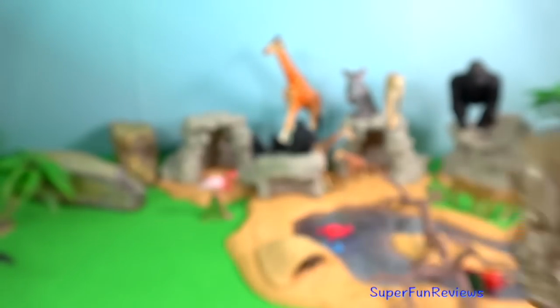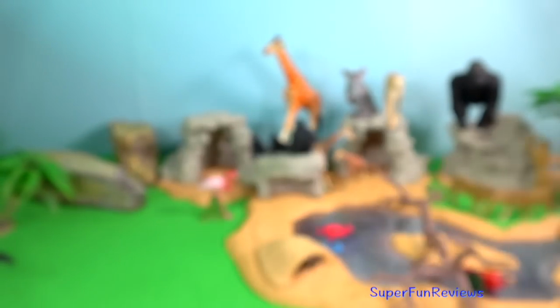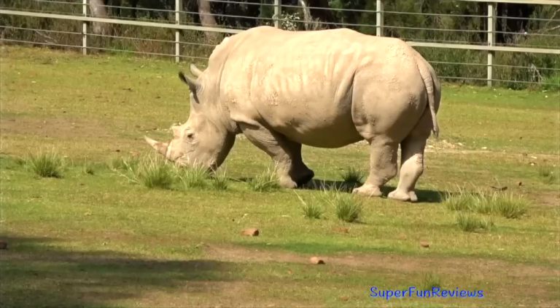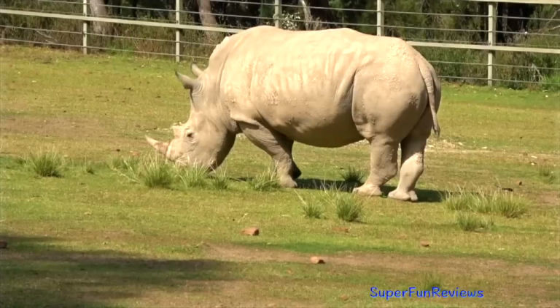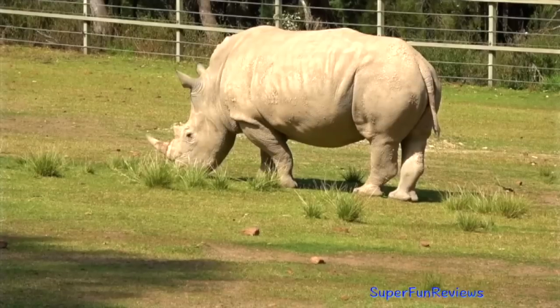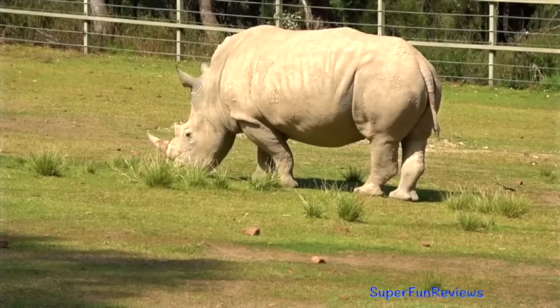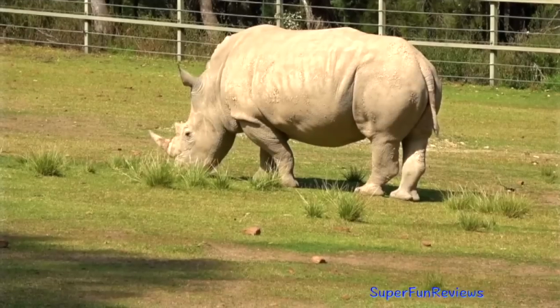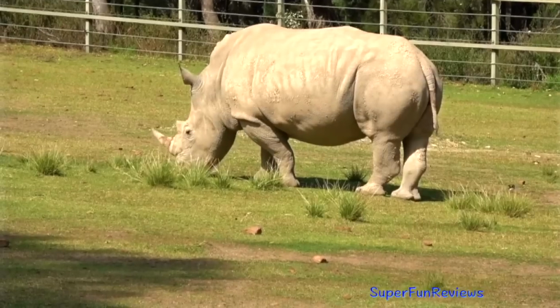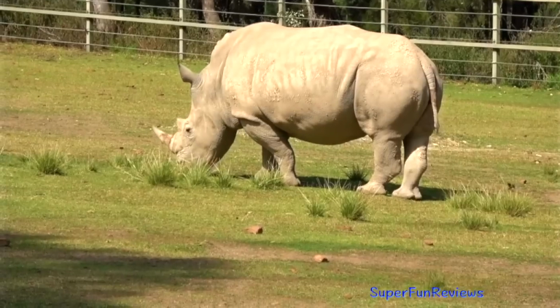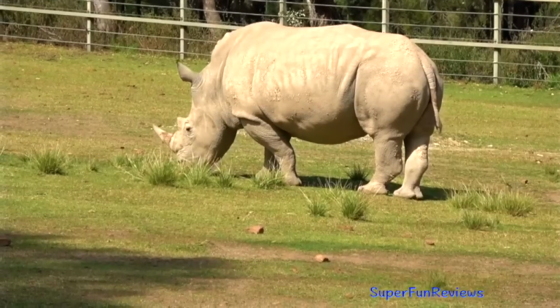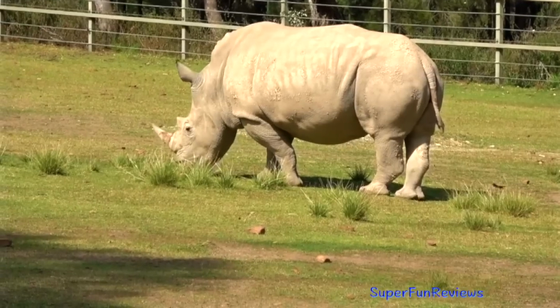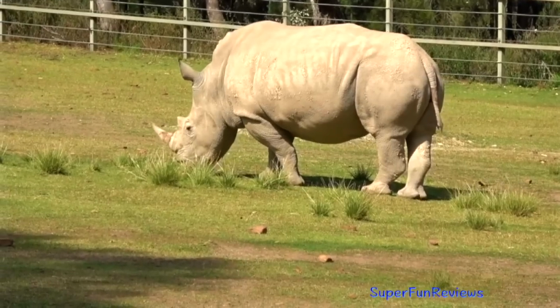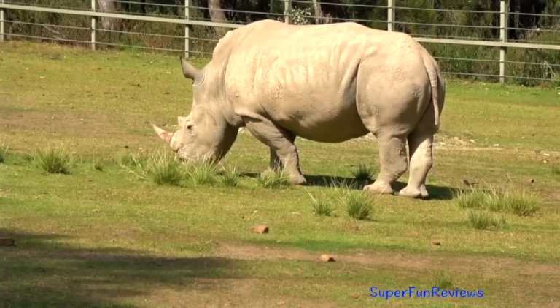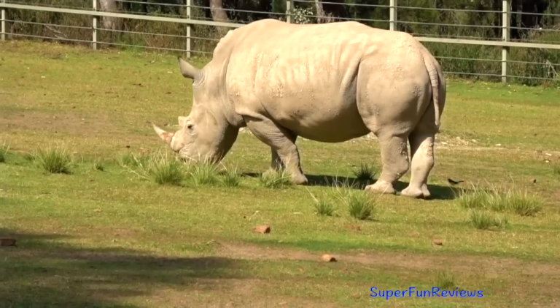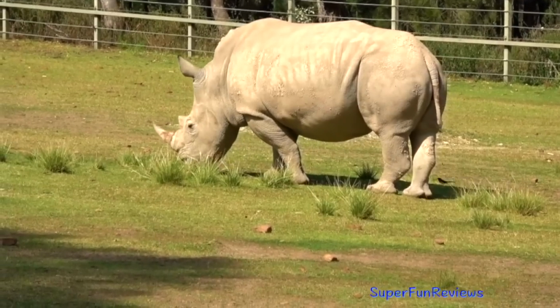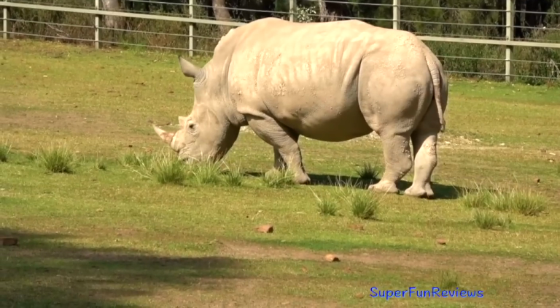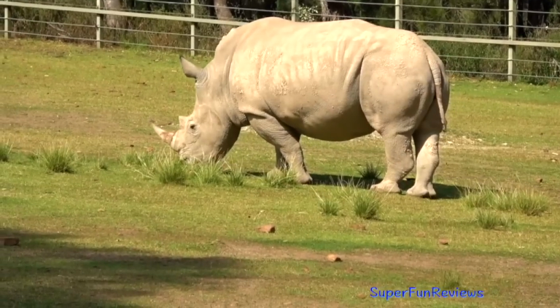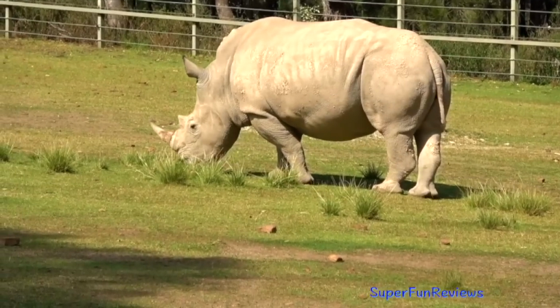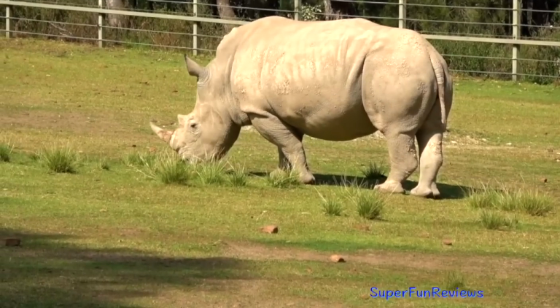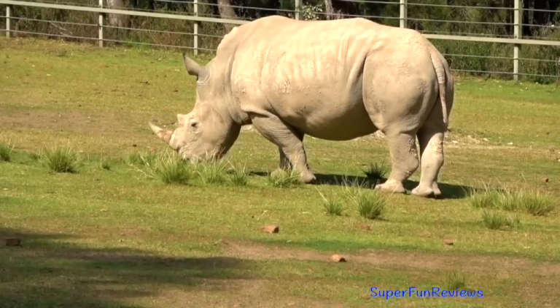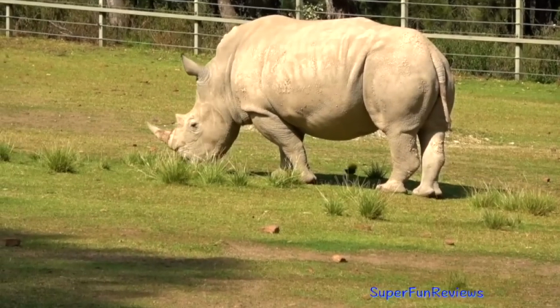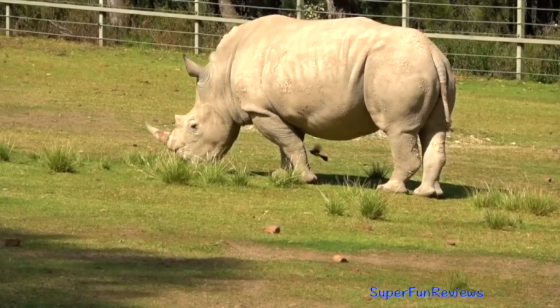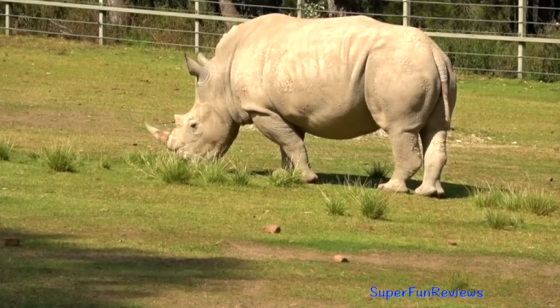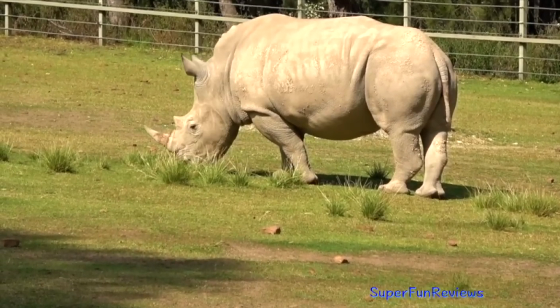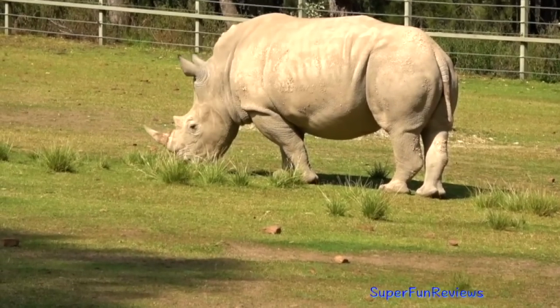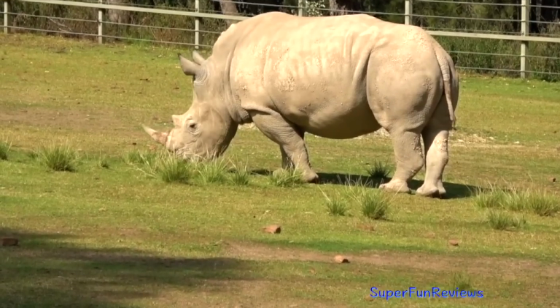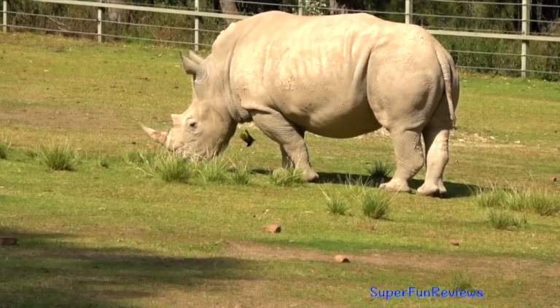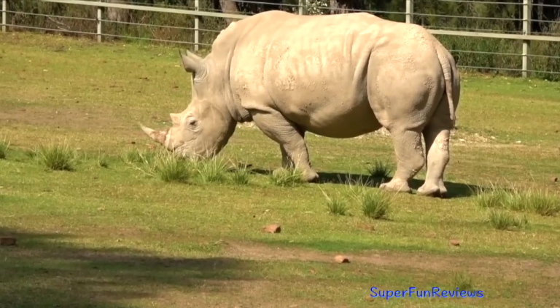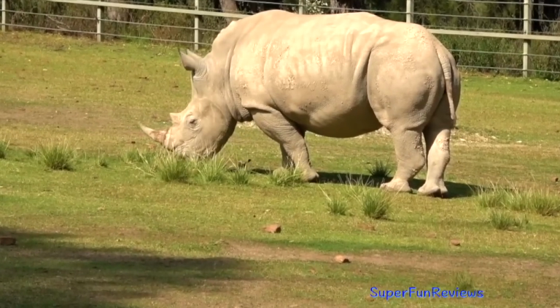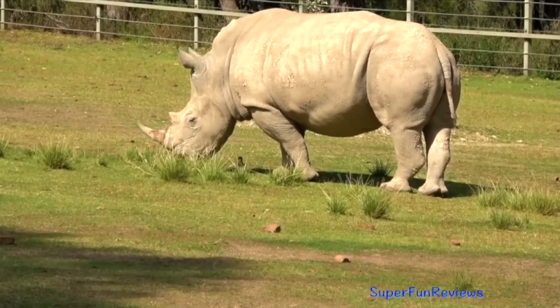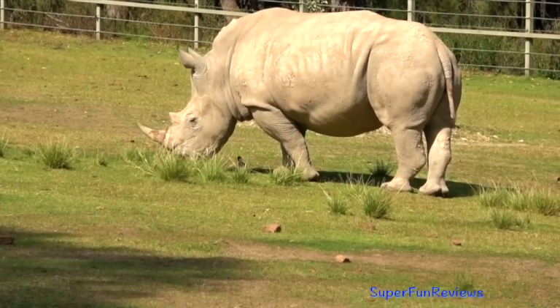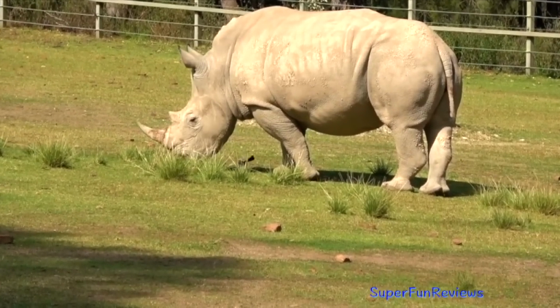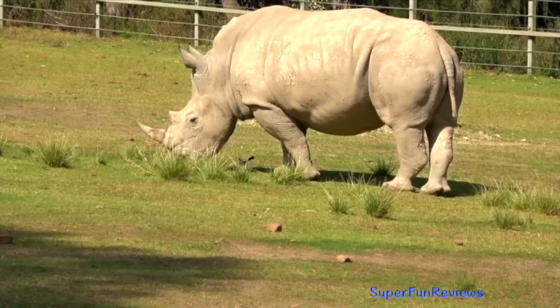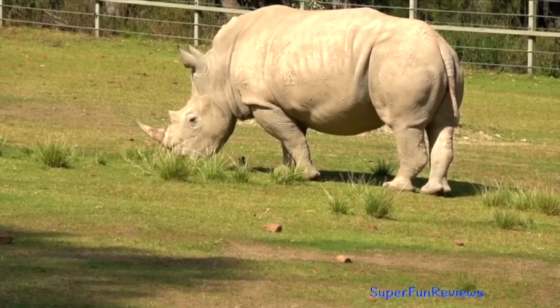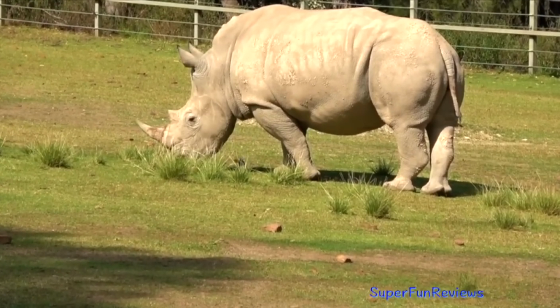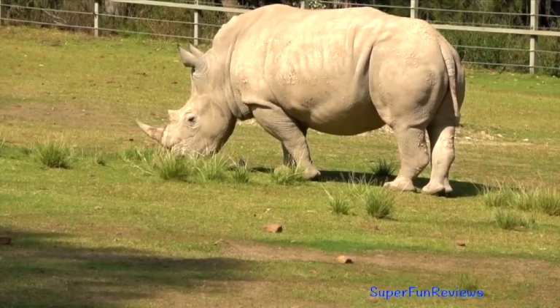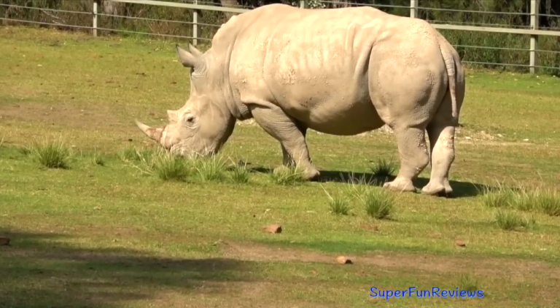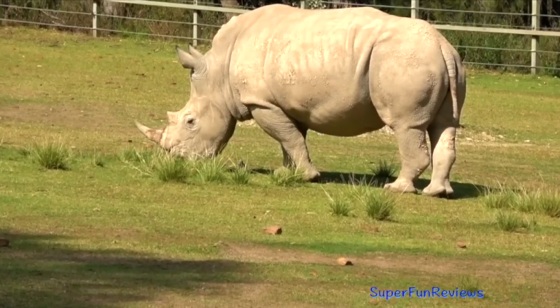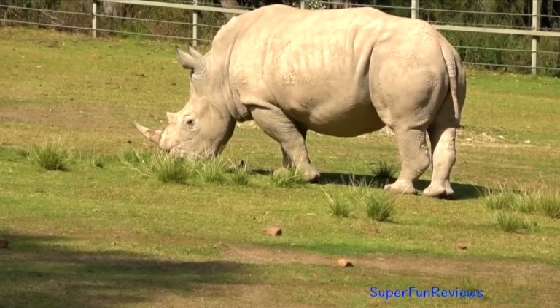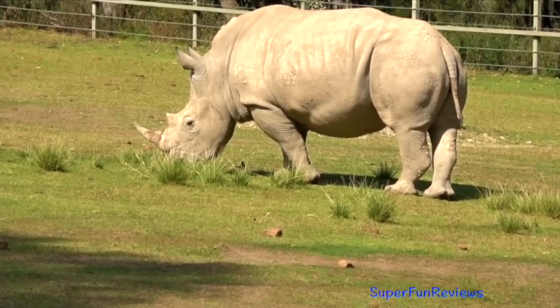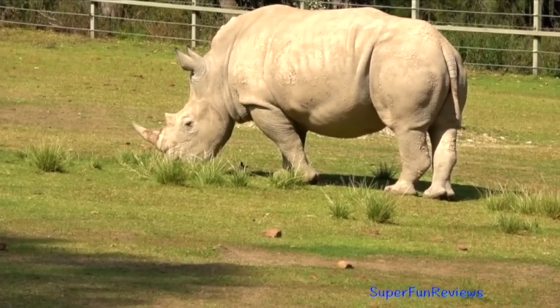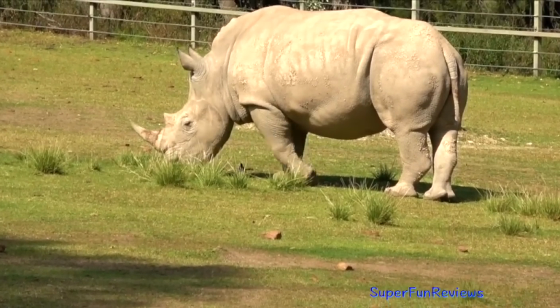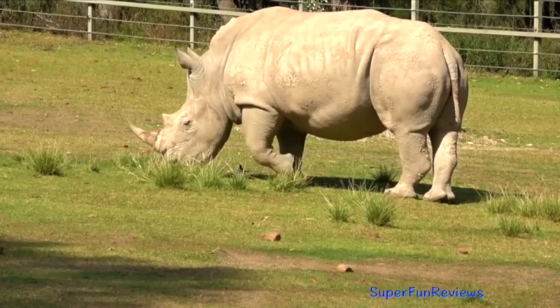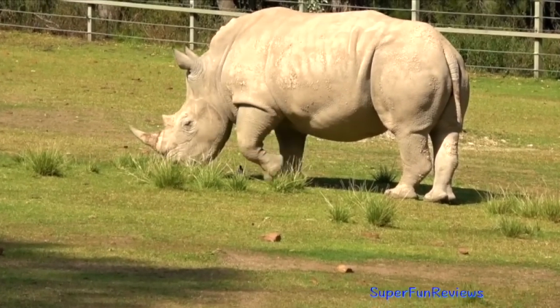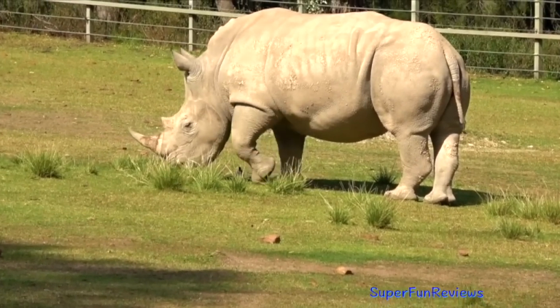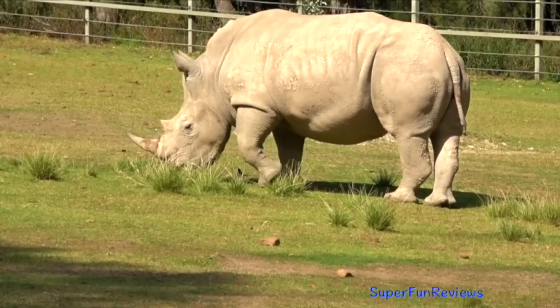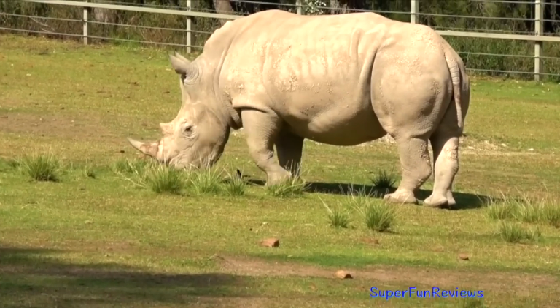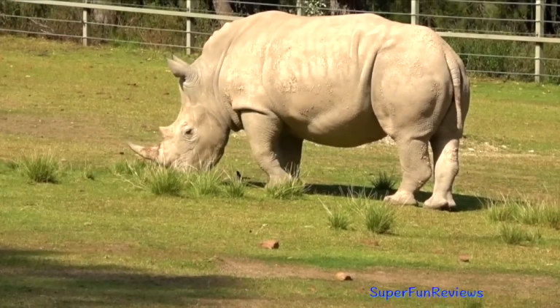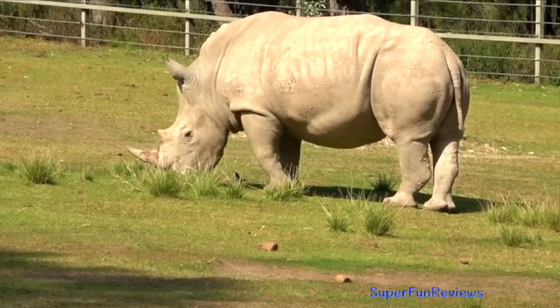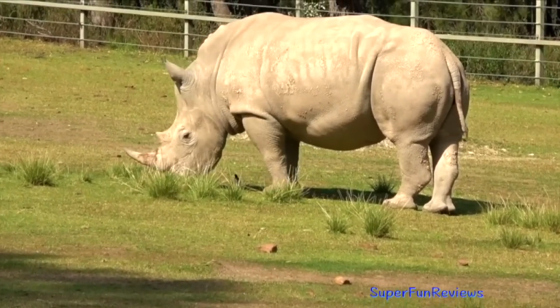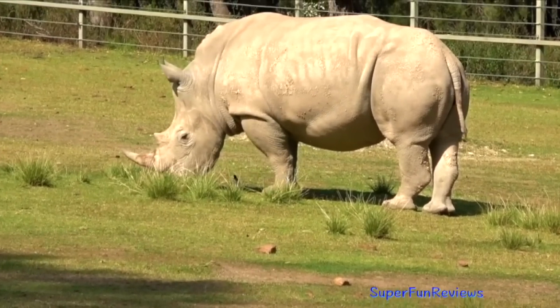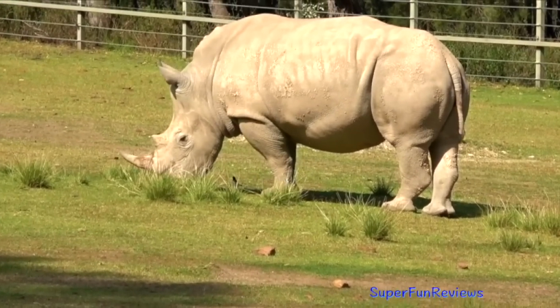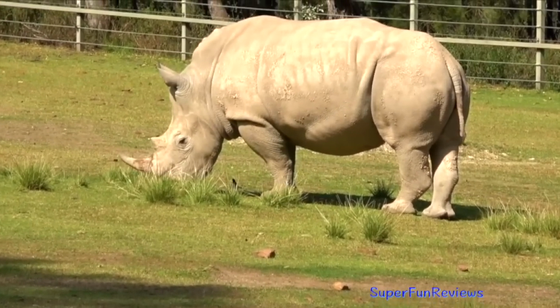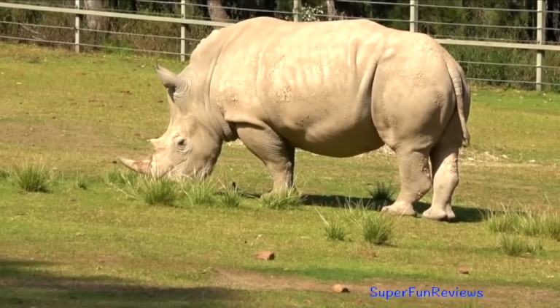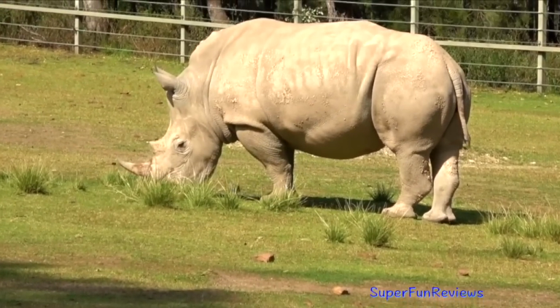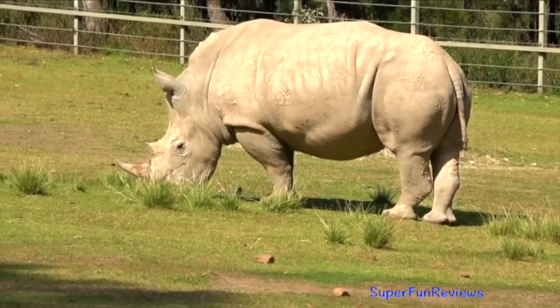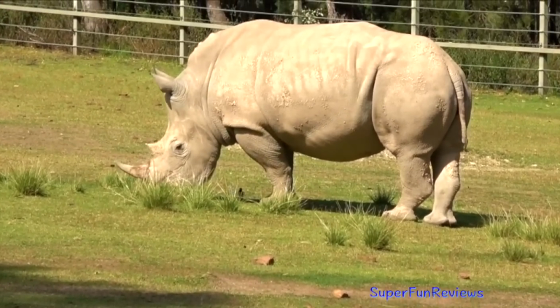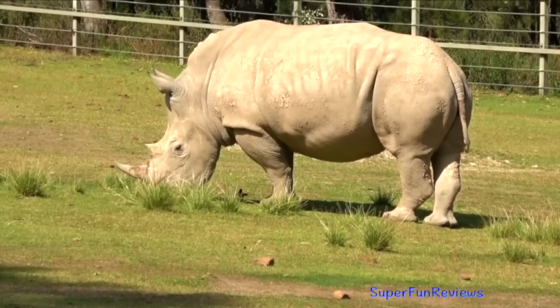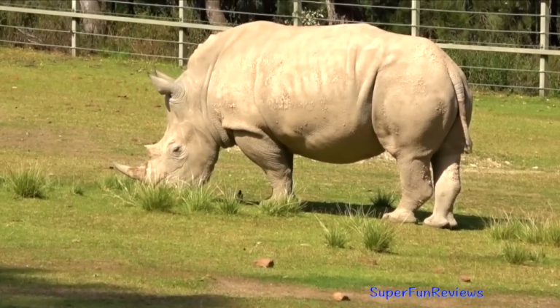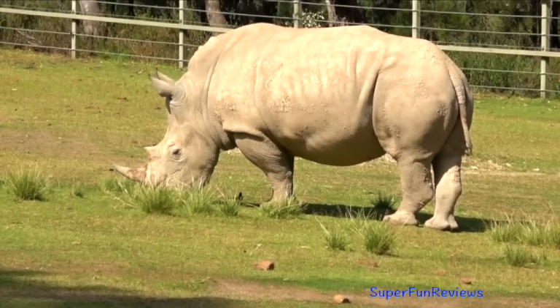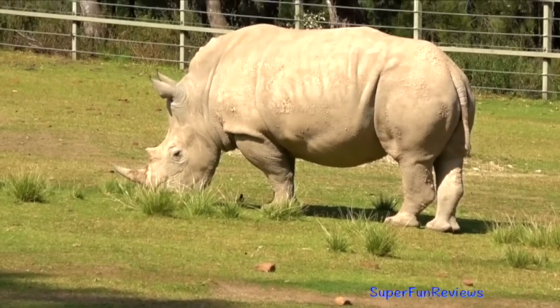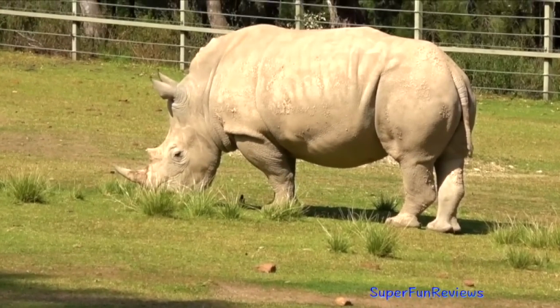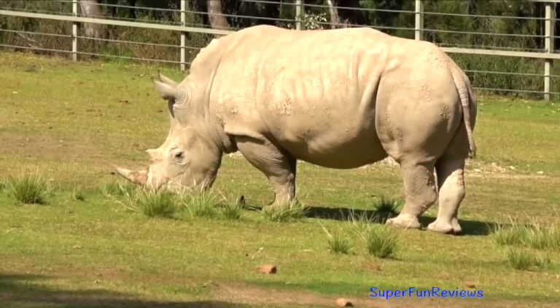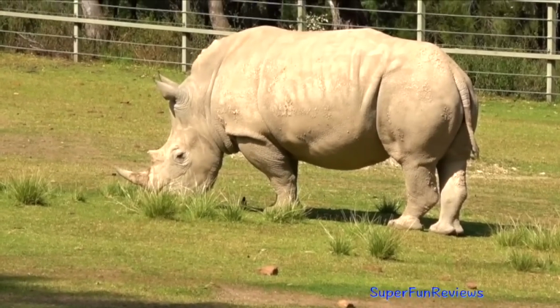This is a black rhino with the hooked lip. The name 'black' refers to the hooked lip, not its colour.